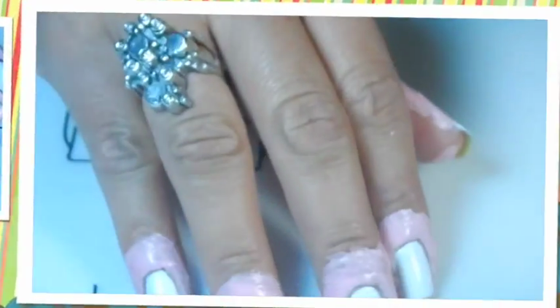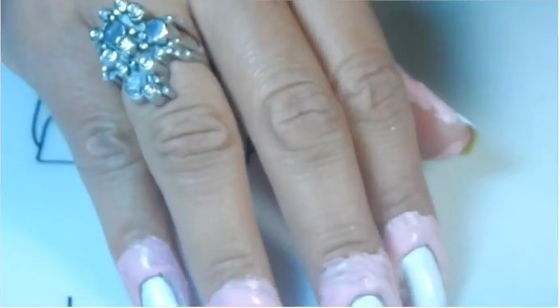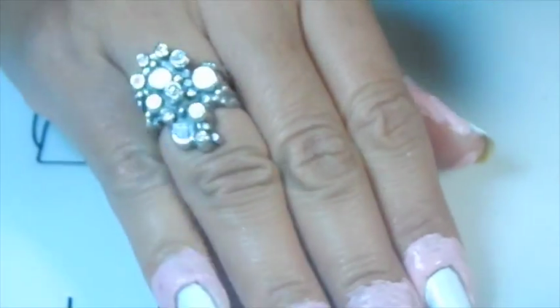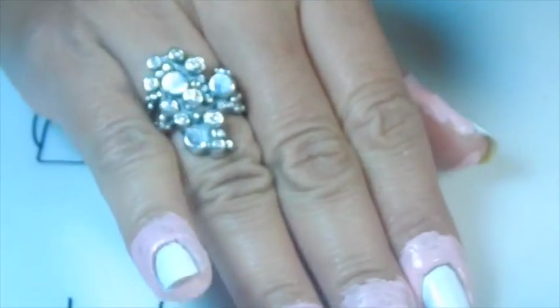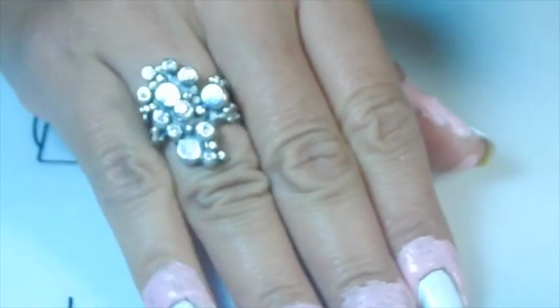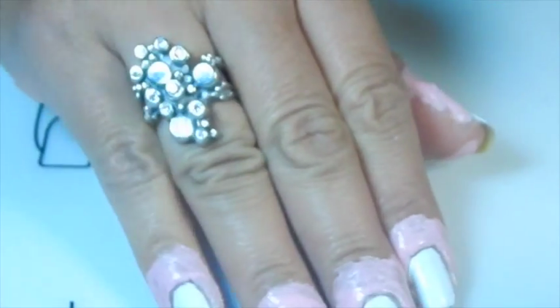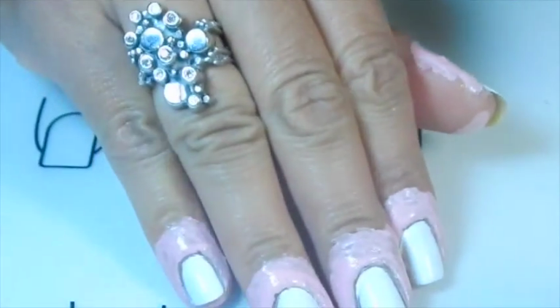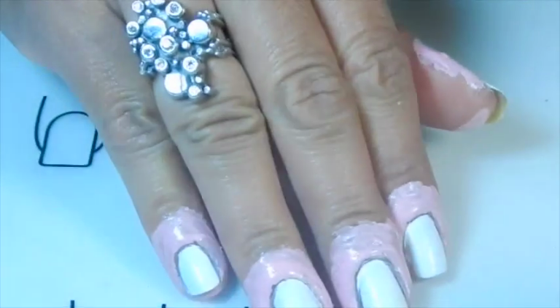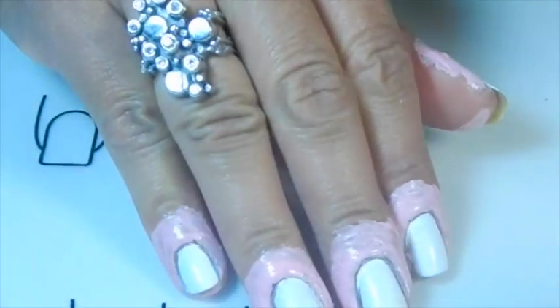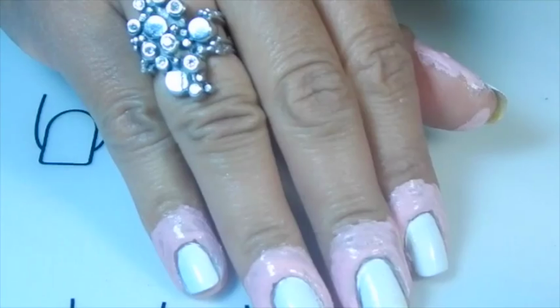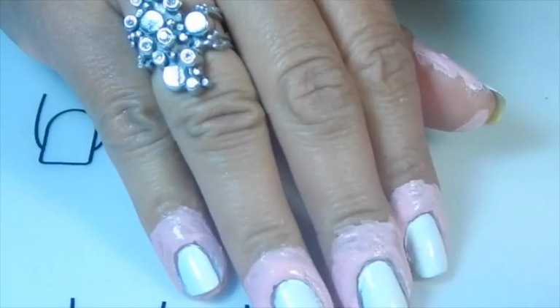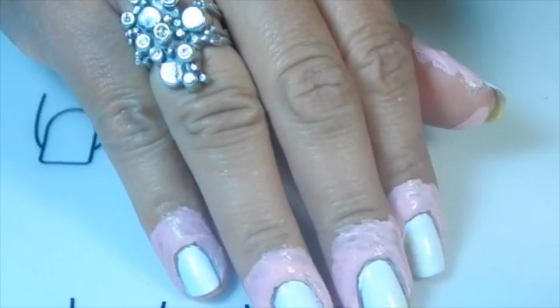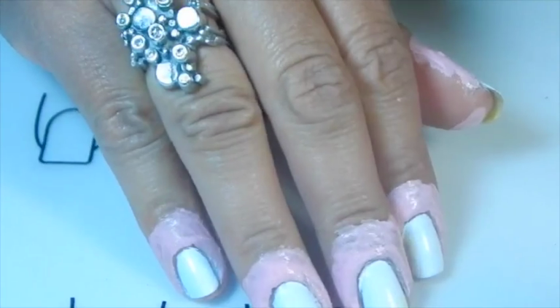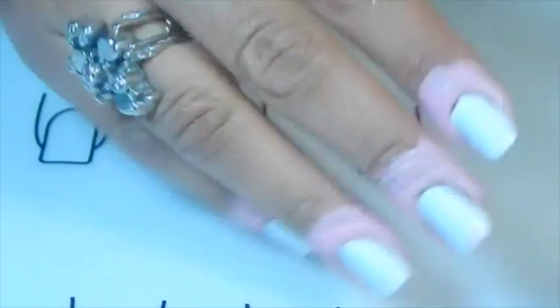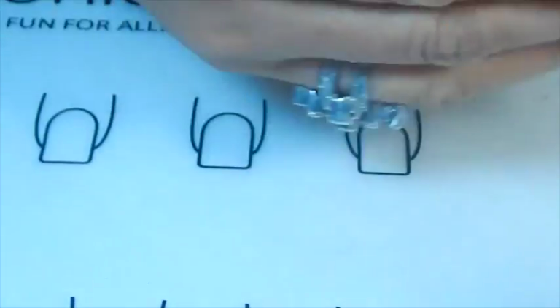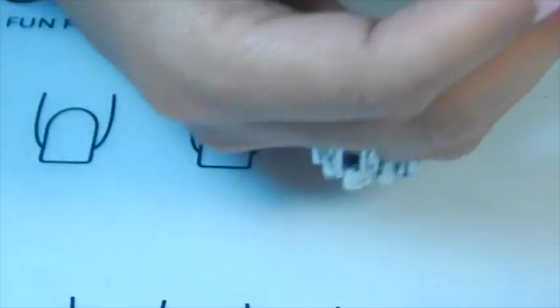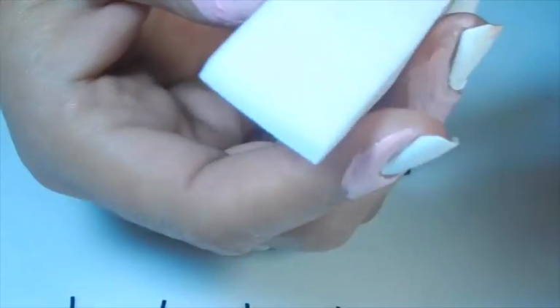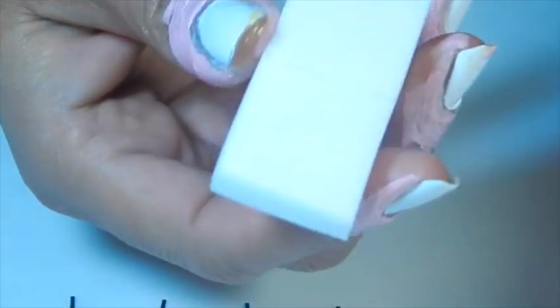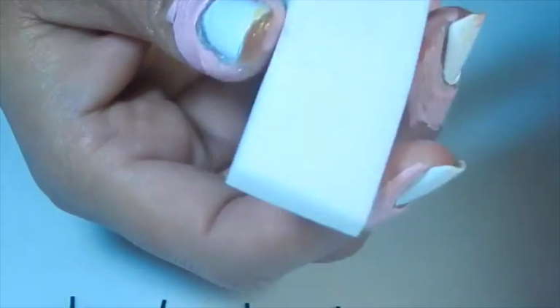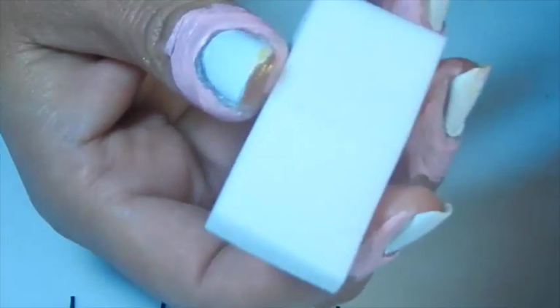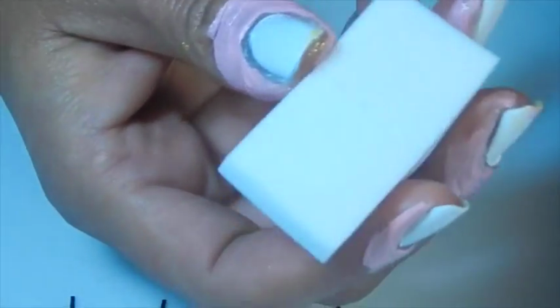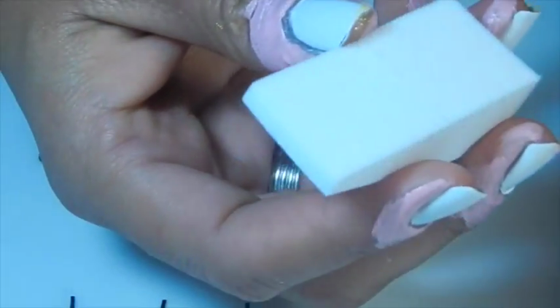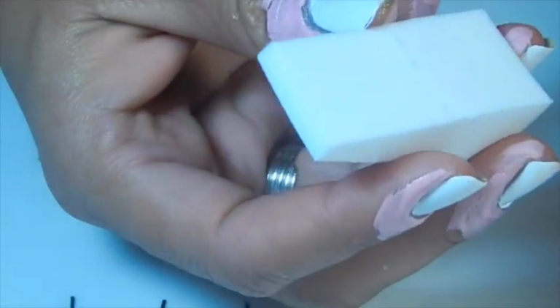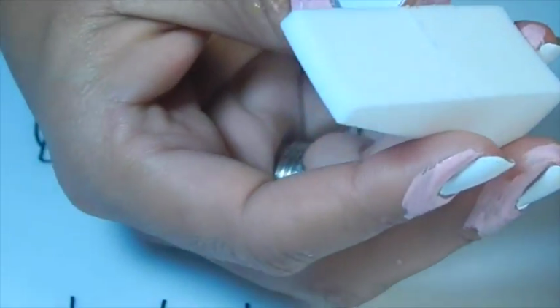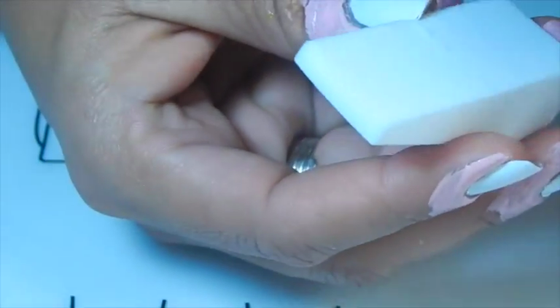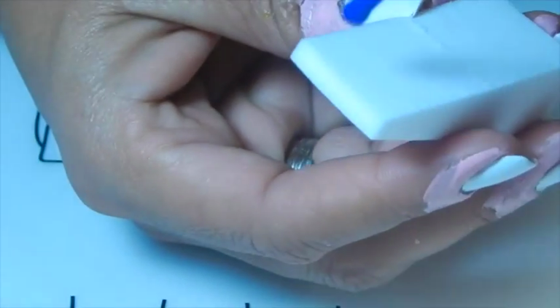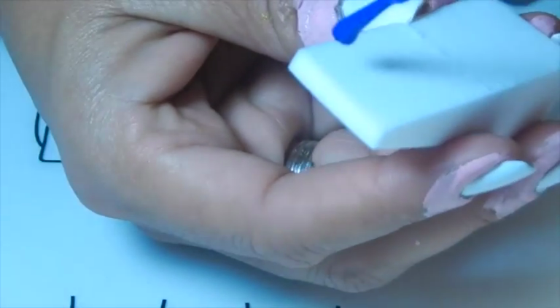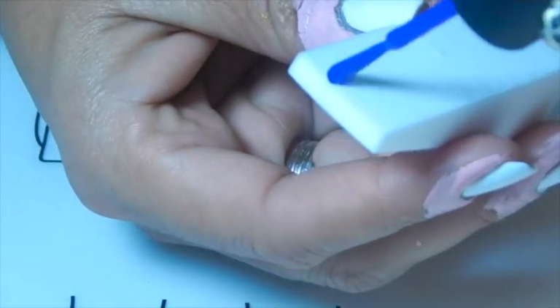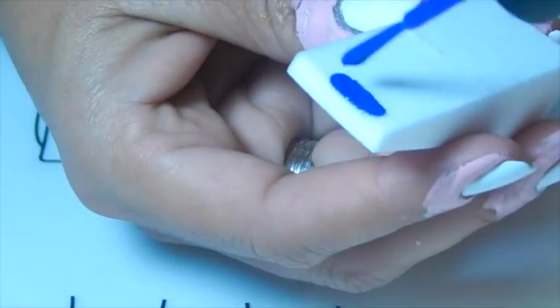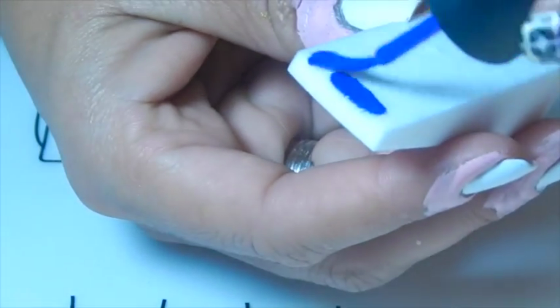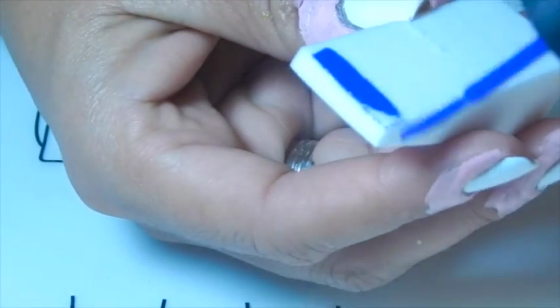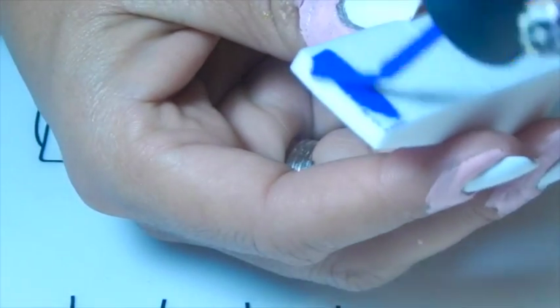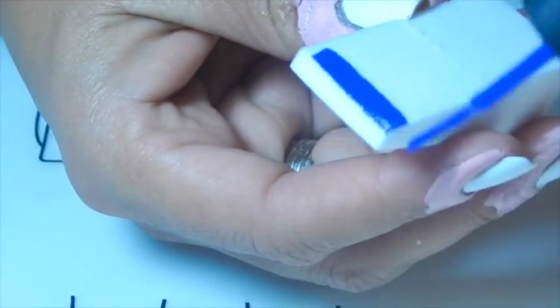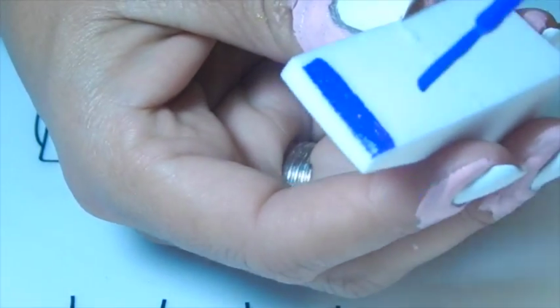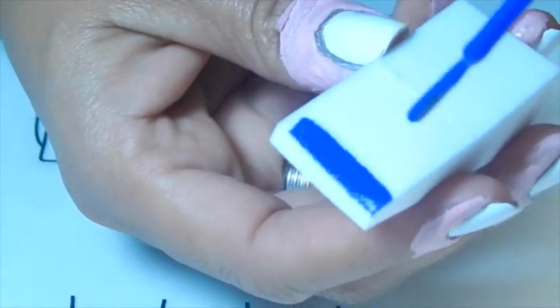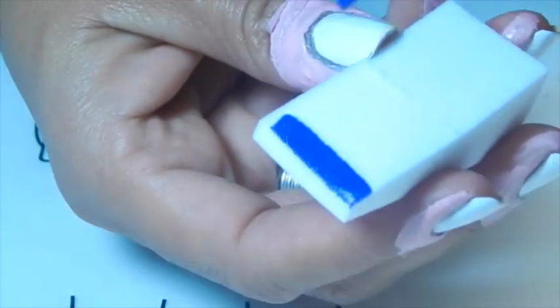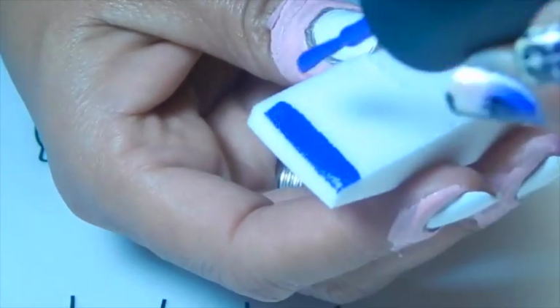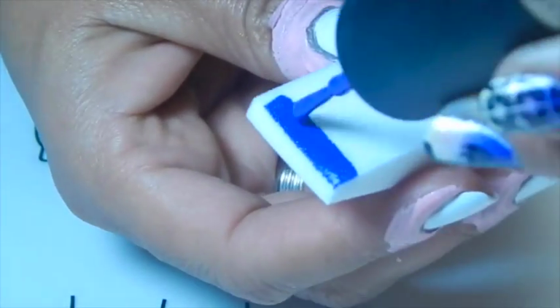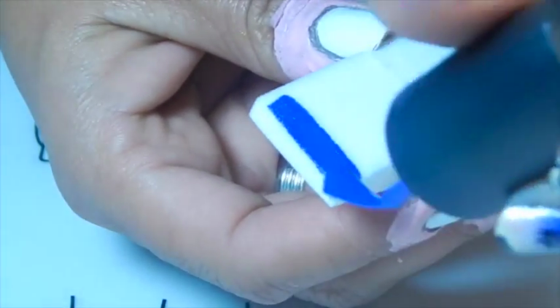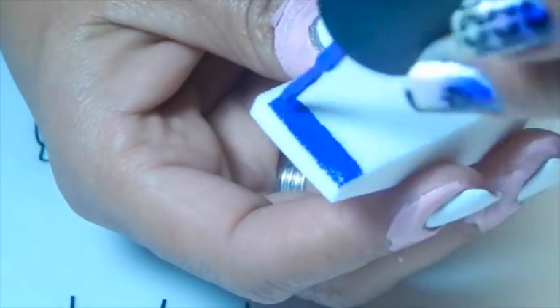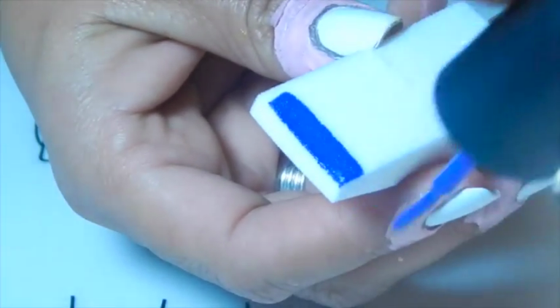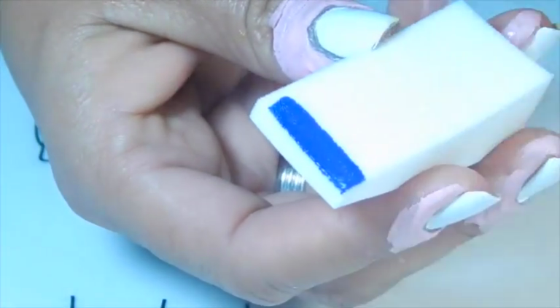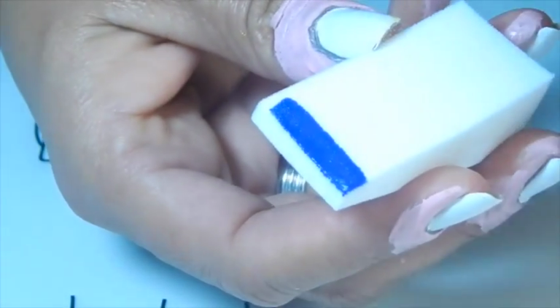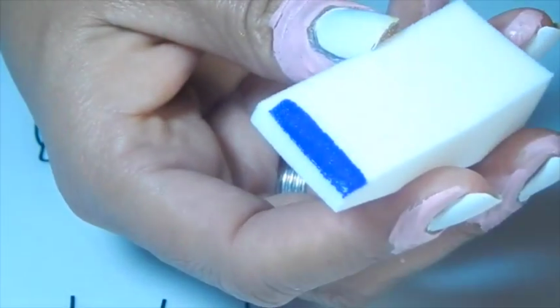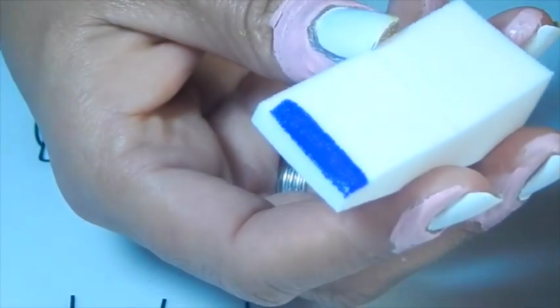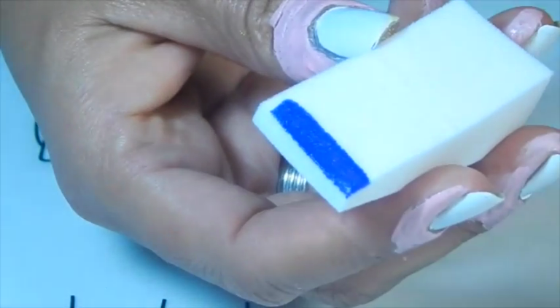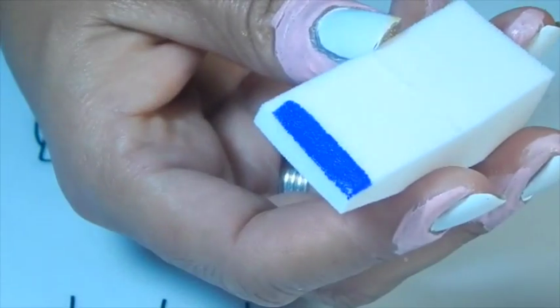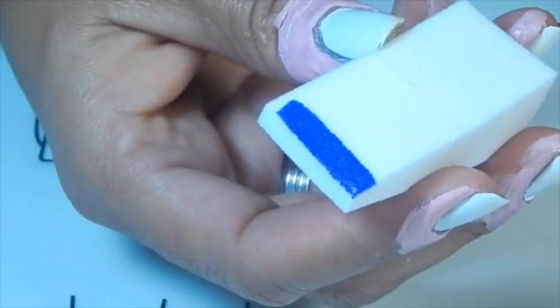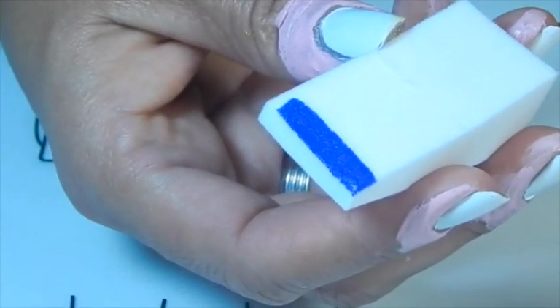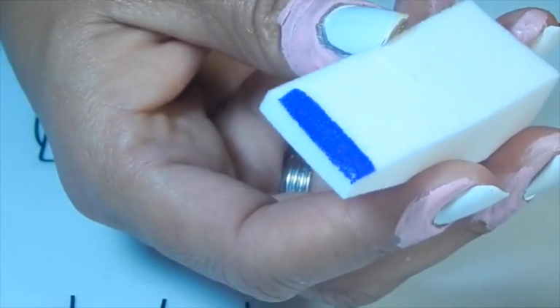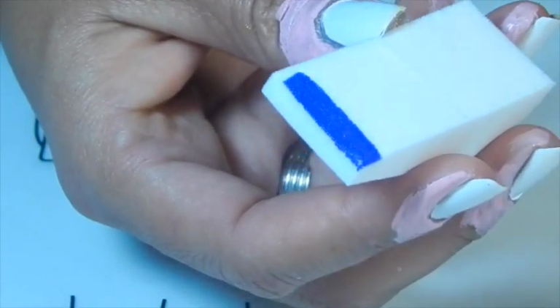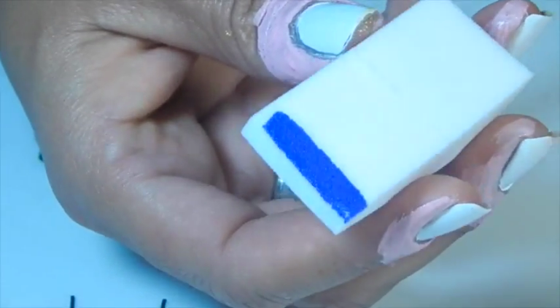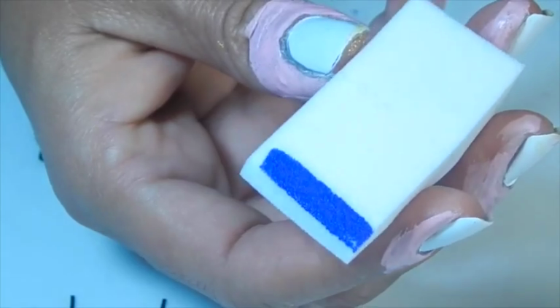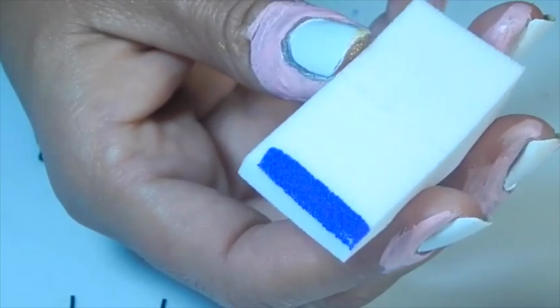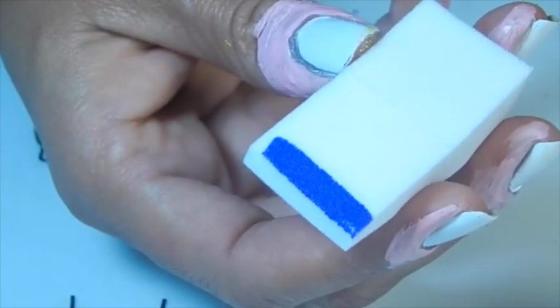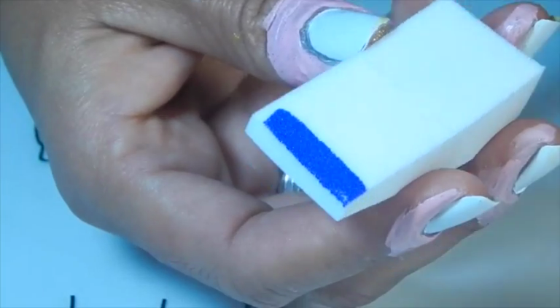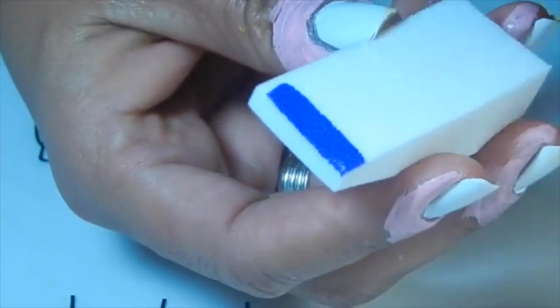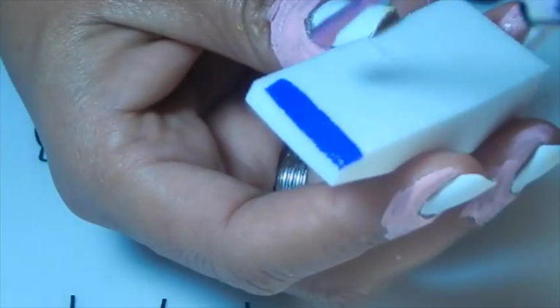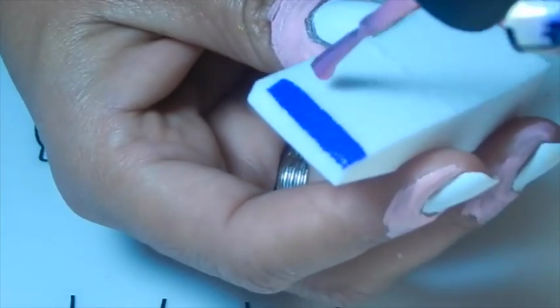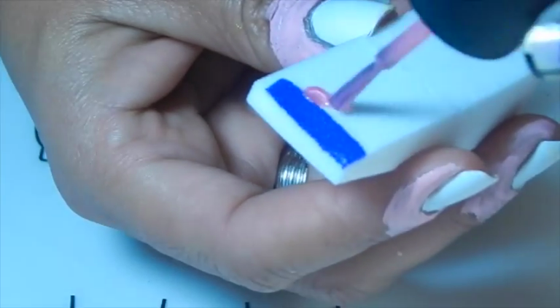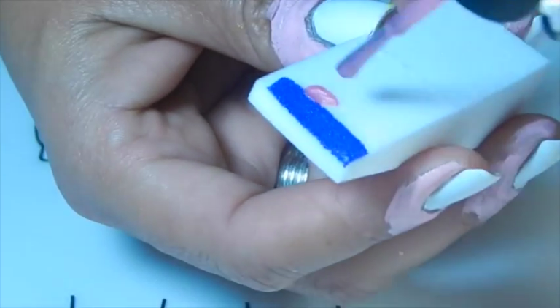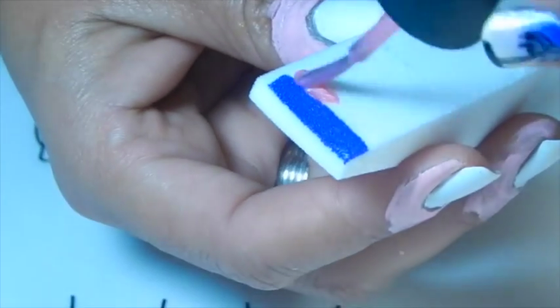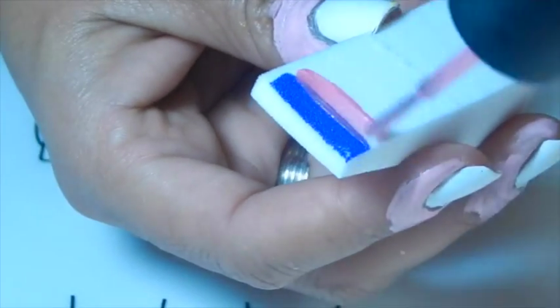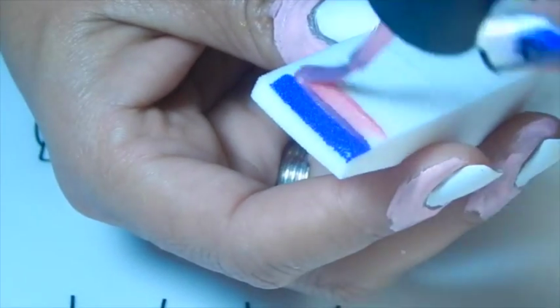I will check the name. Okay, I already applied all the latex on all my fingernails. Now I'm going to apply the nail polish to the makeup sponge to apply it on my nails.